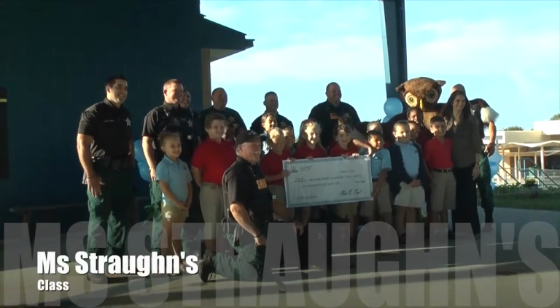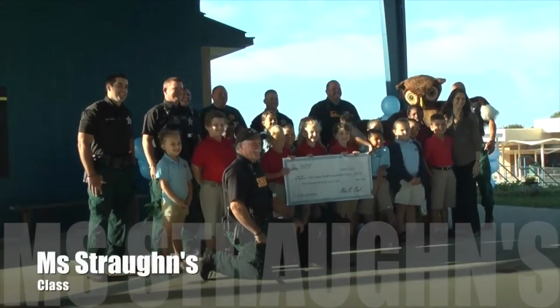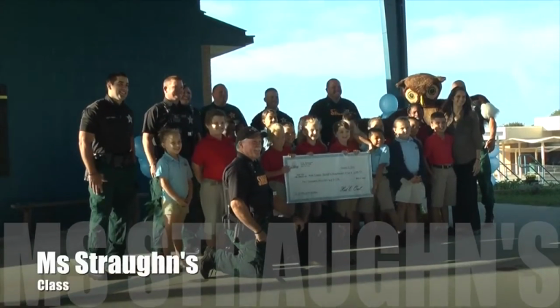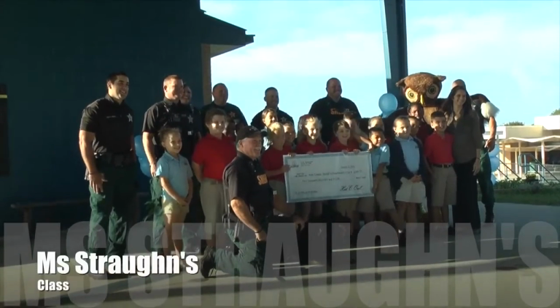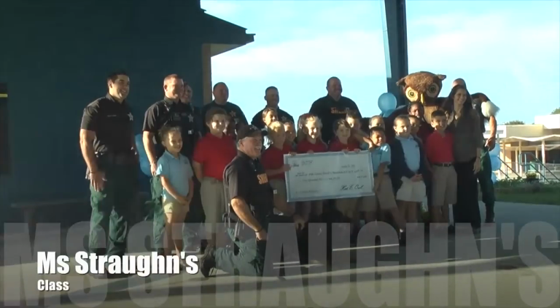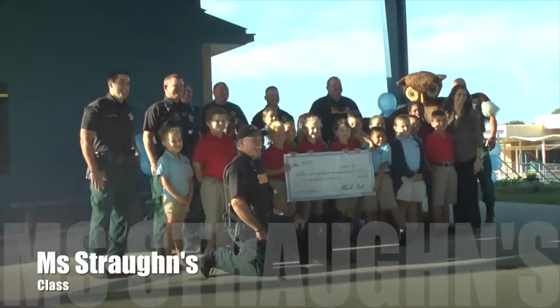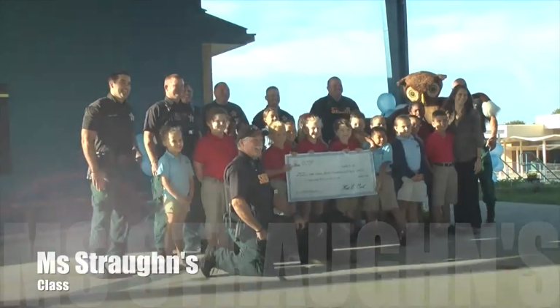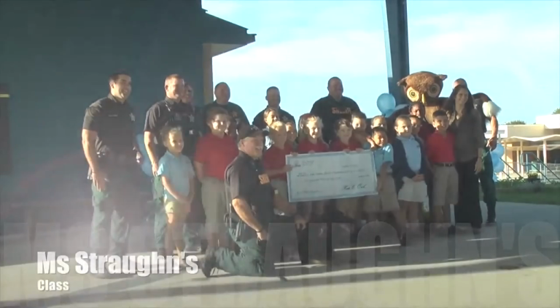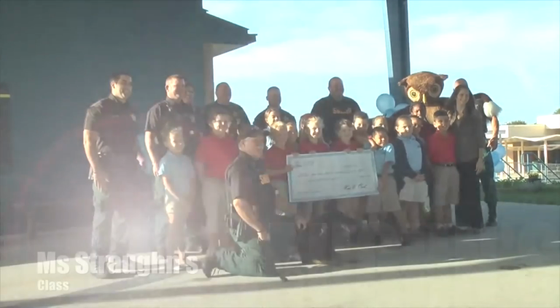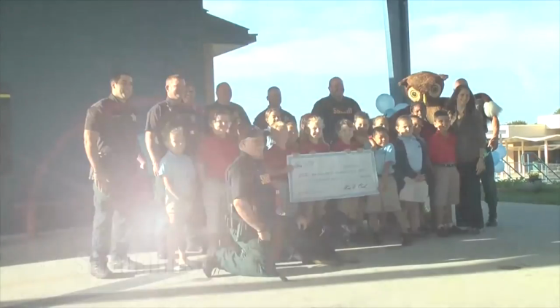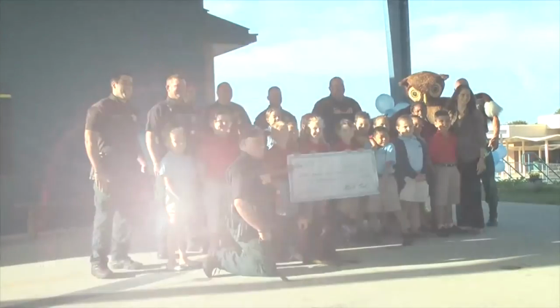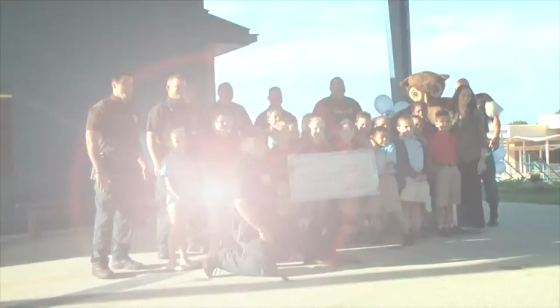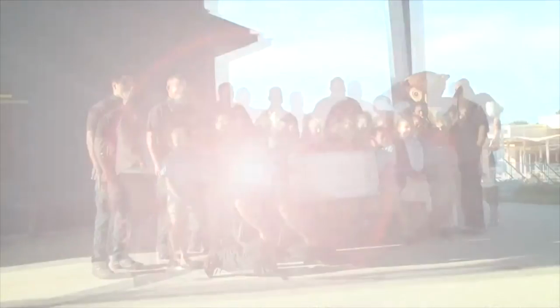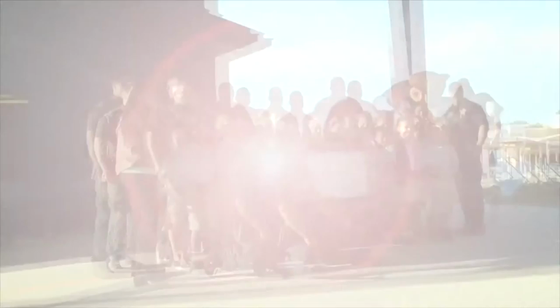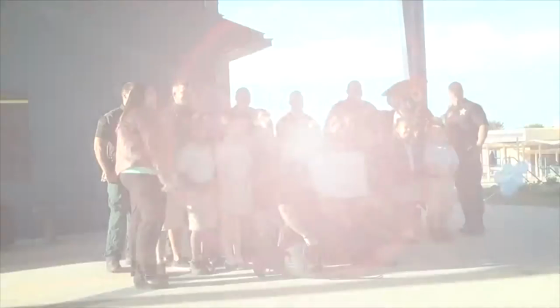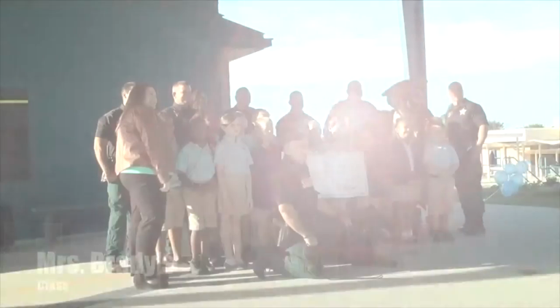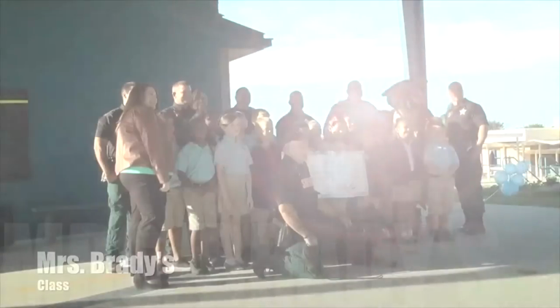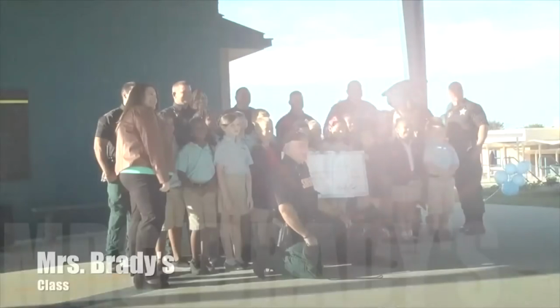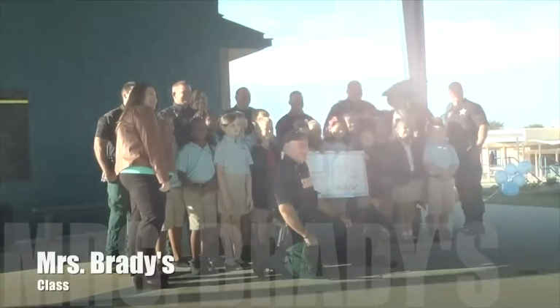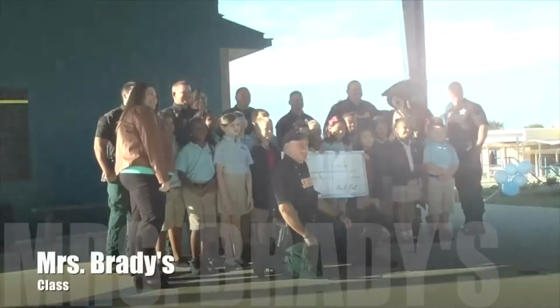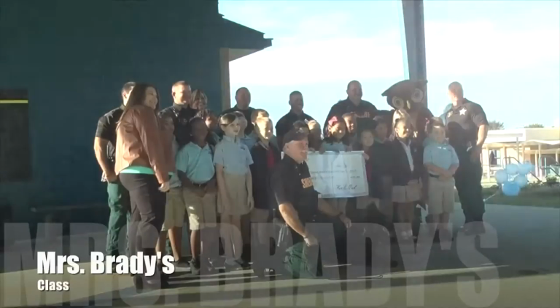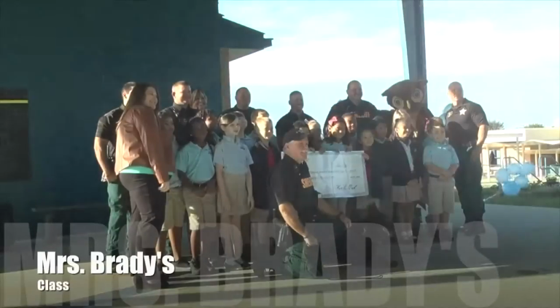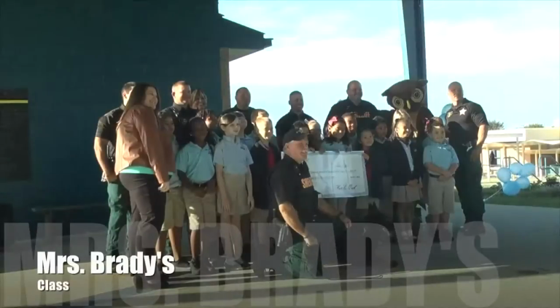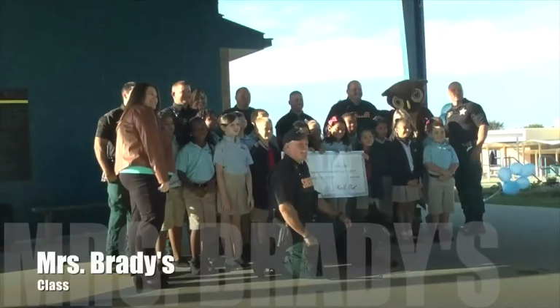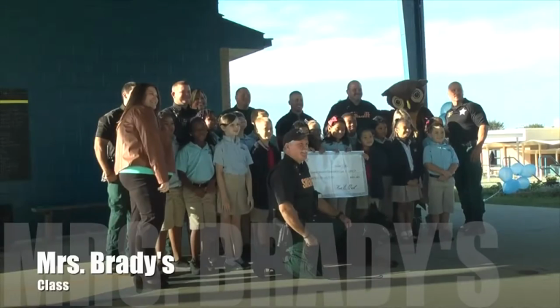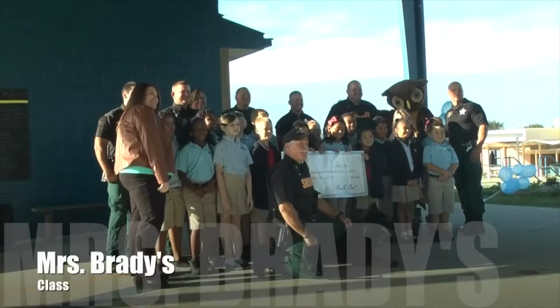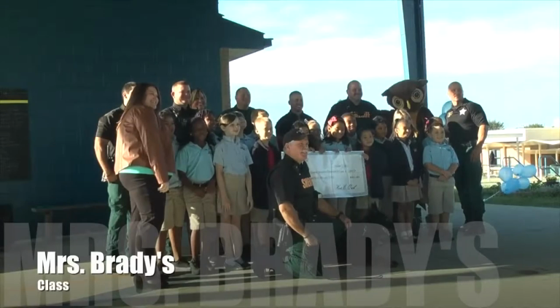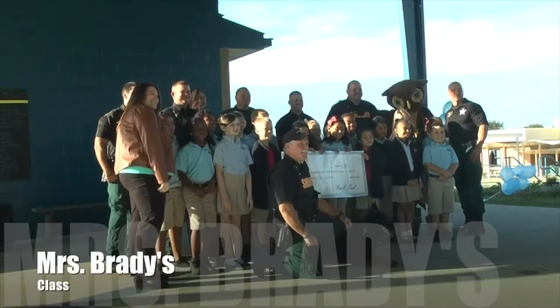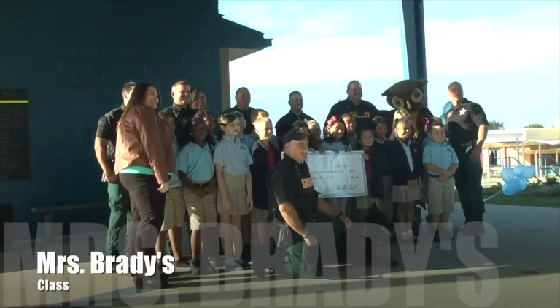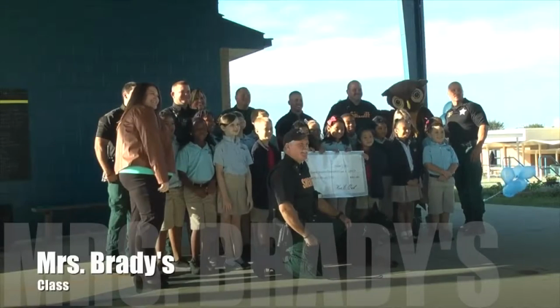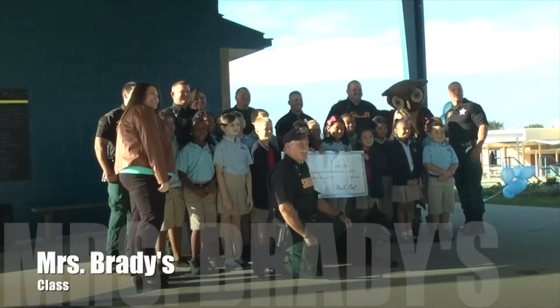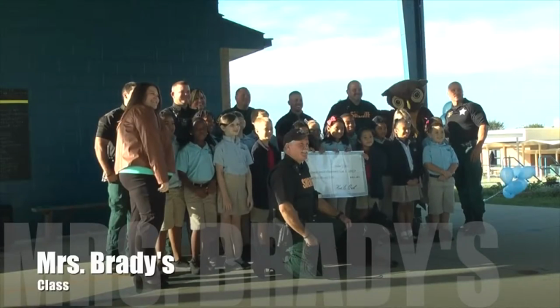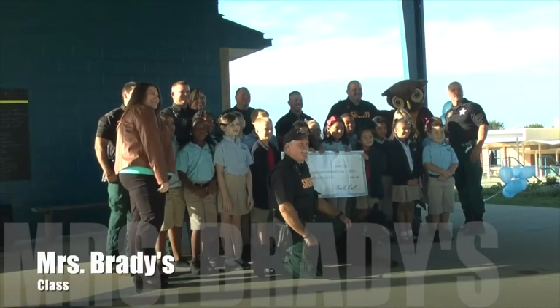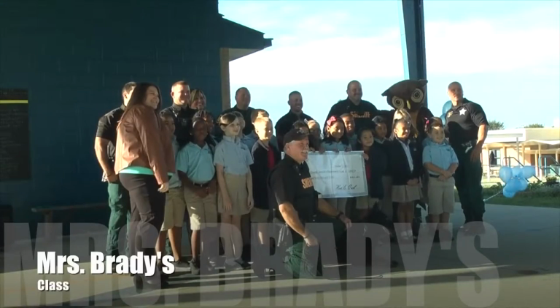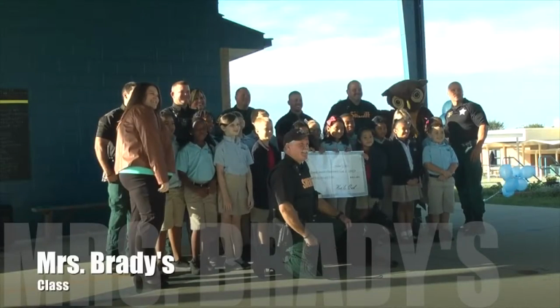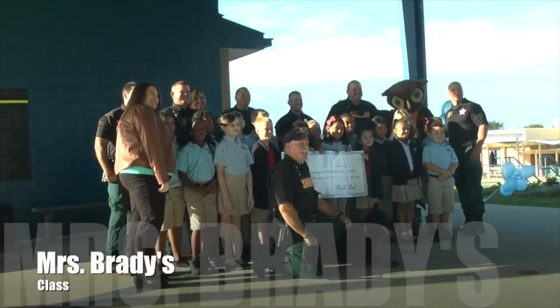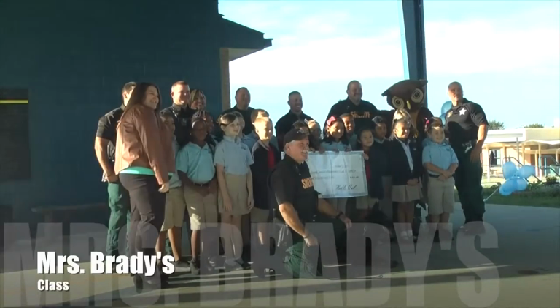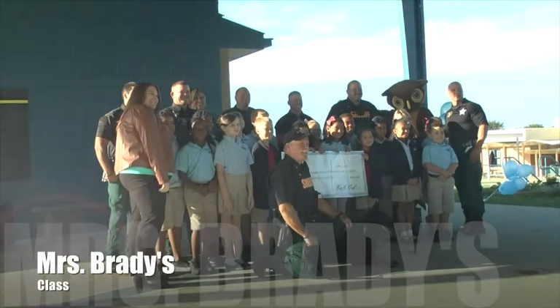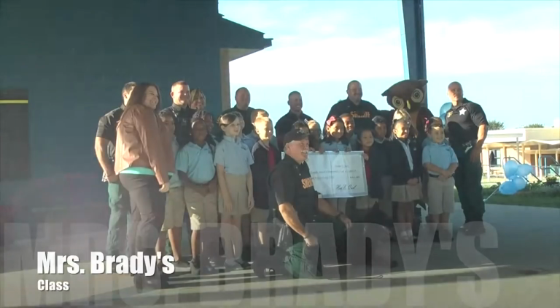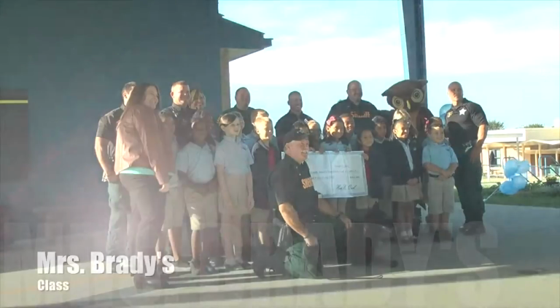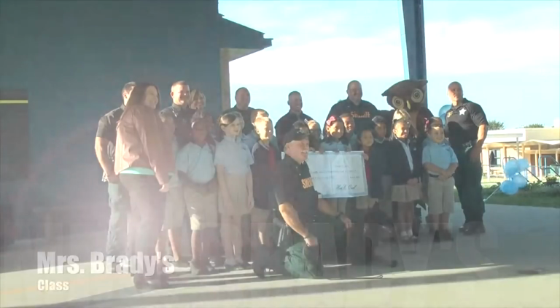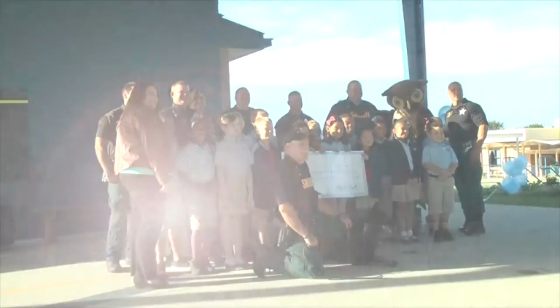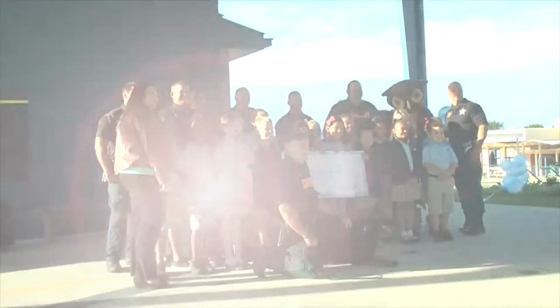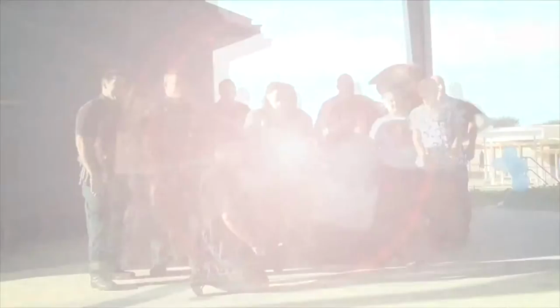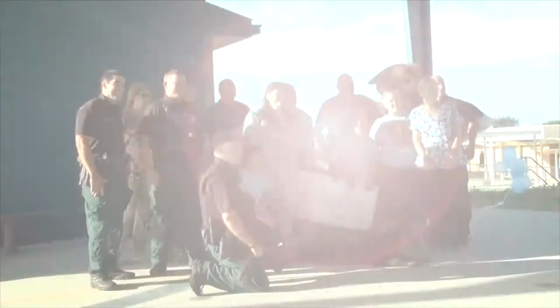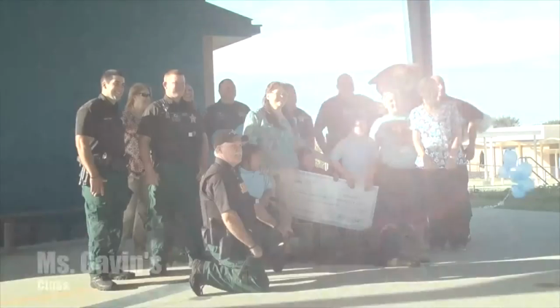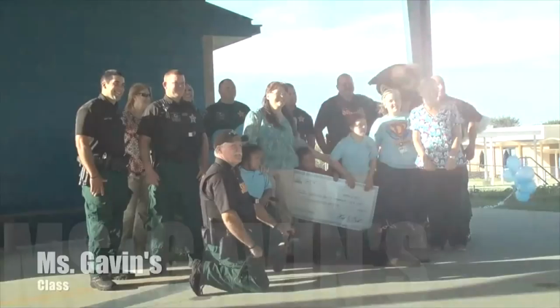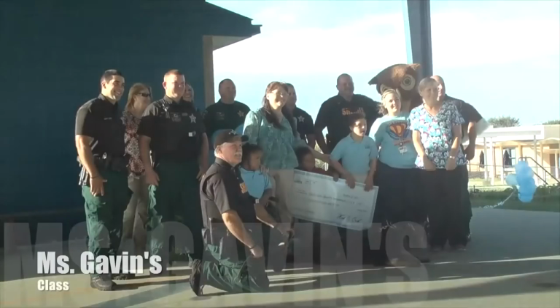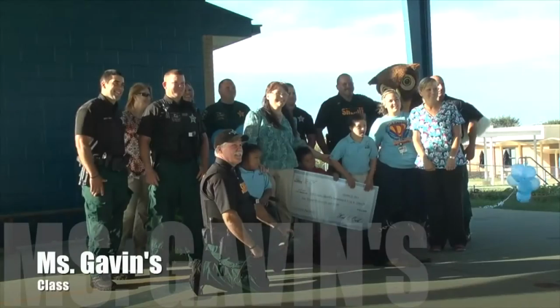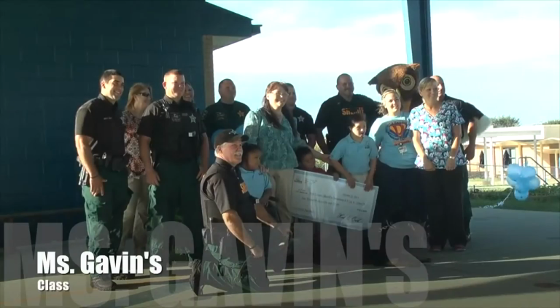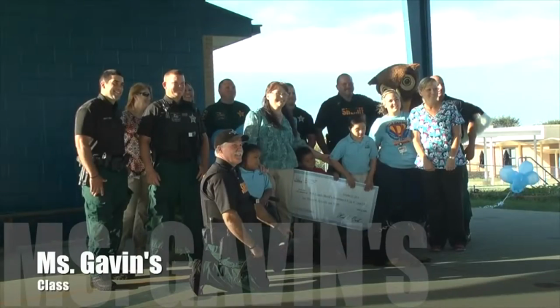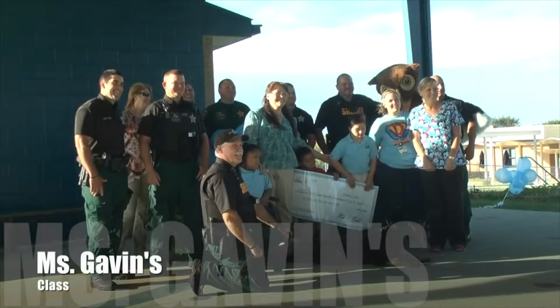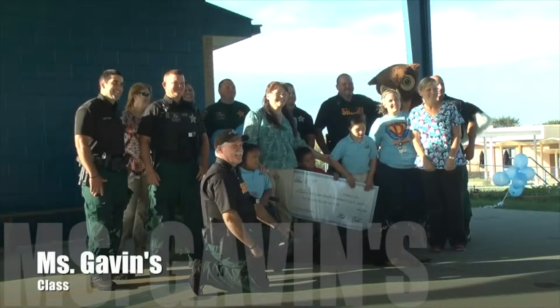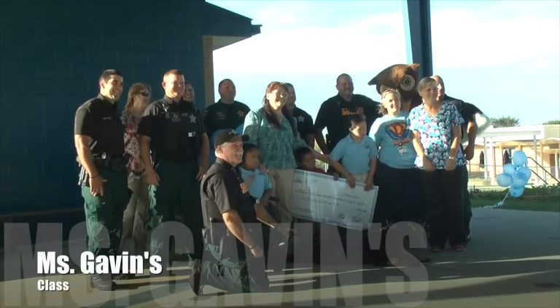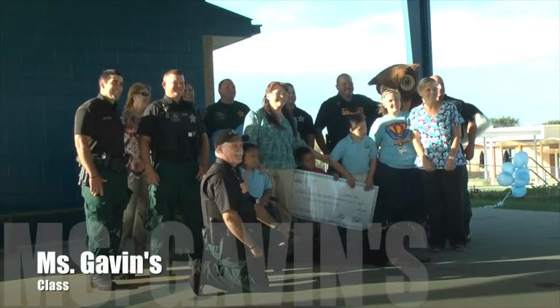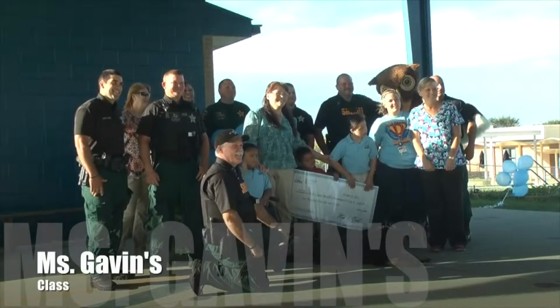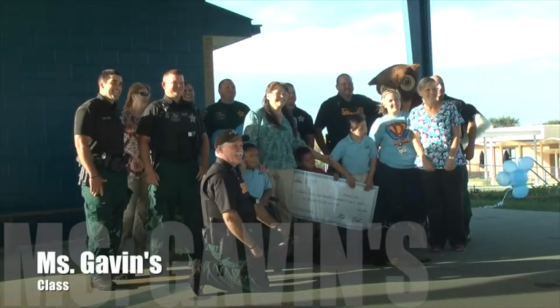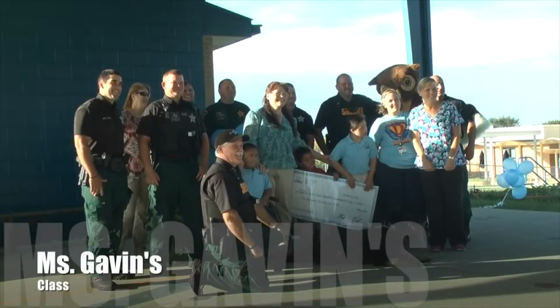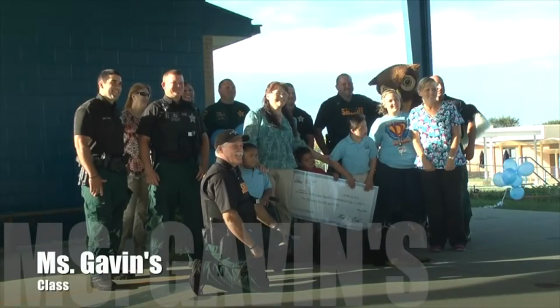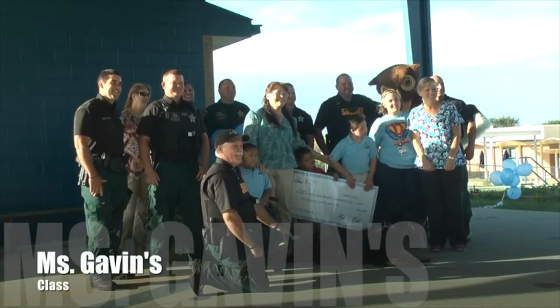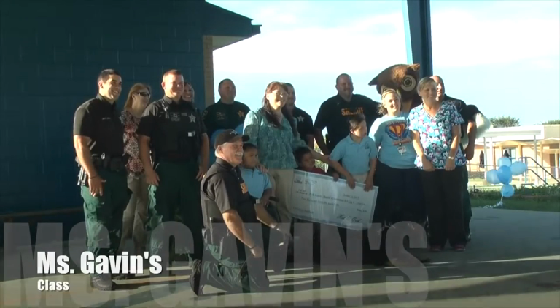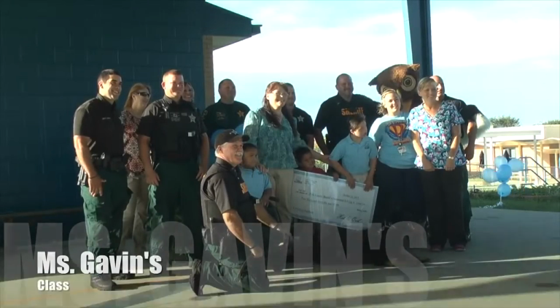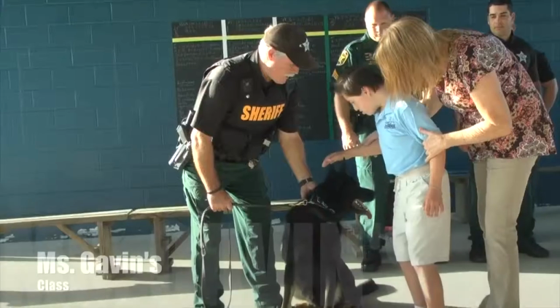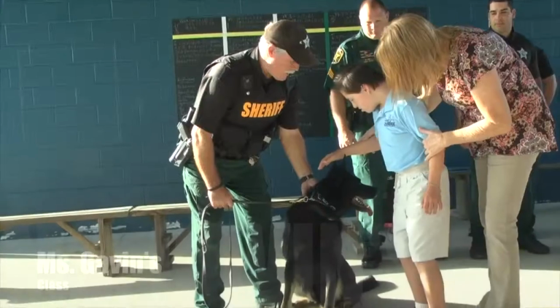Congratulations to Ms. Strong's, Ms. Brady's, and Ms. Gavin's classes for raising the most money for Pennies for Paws.